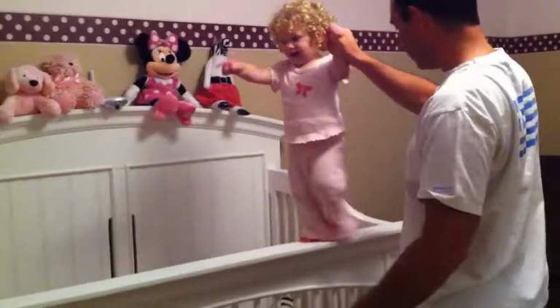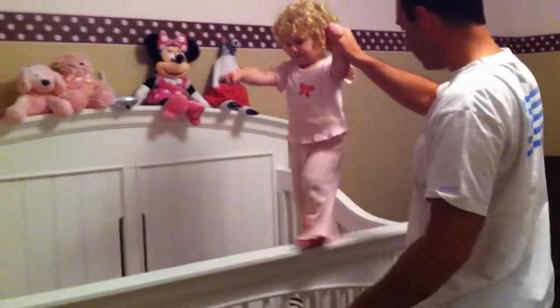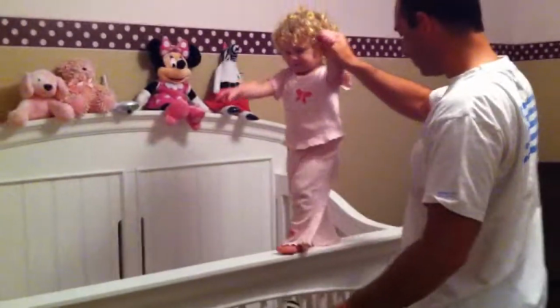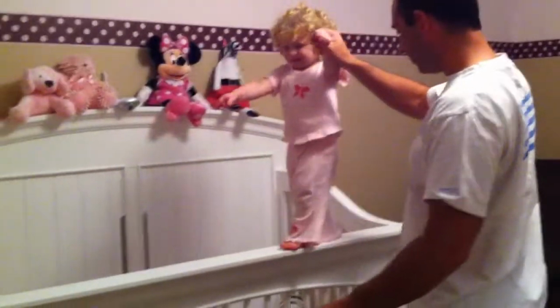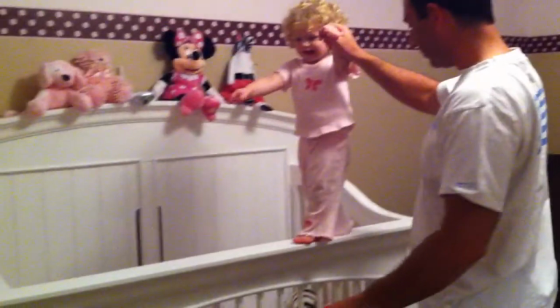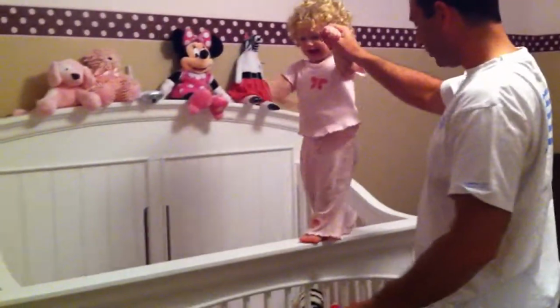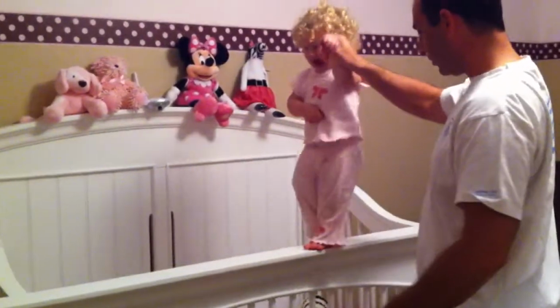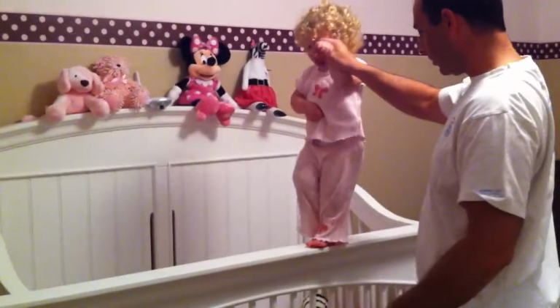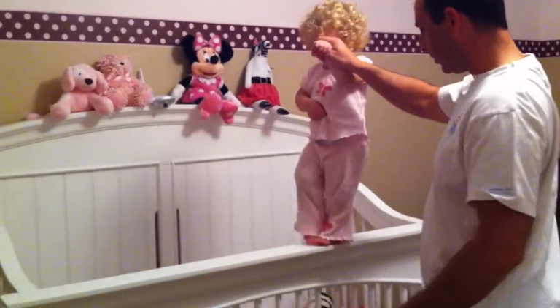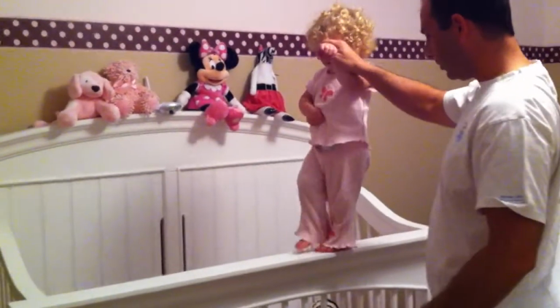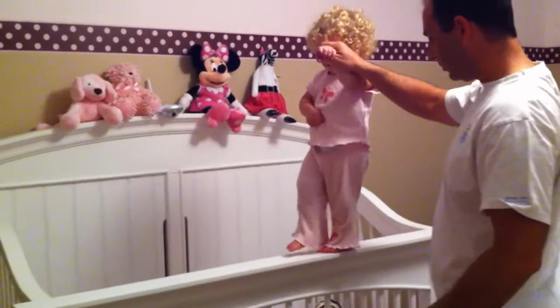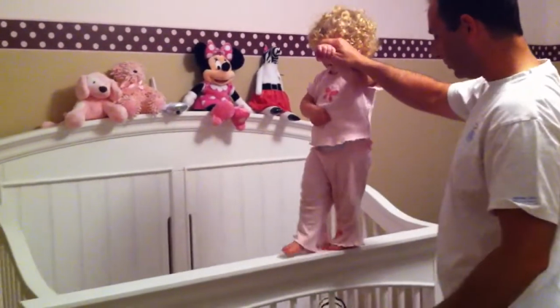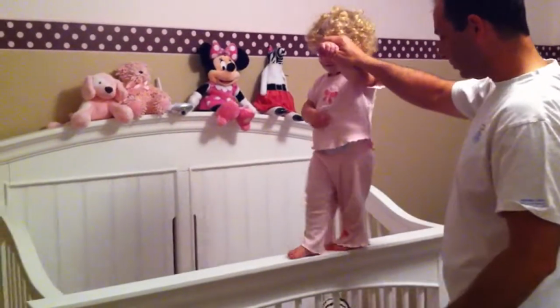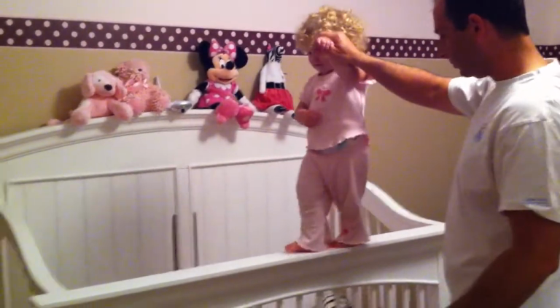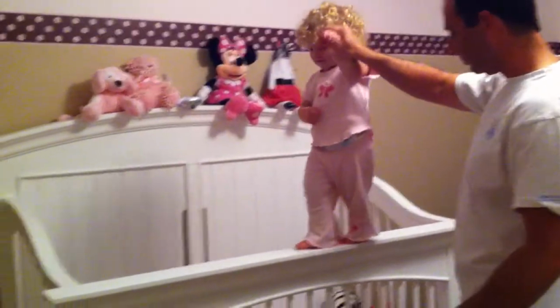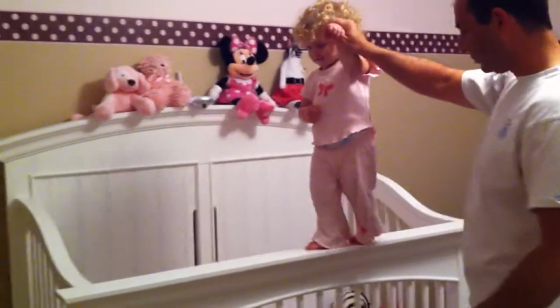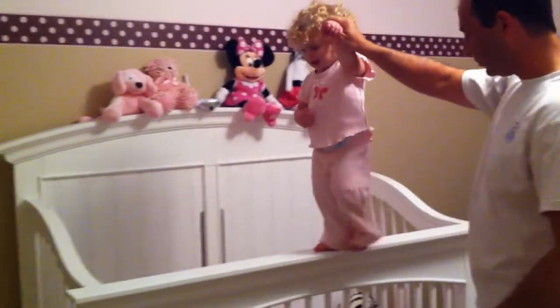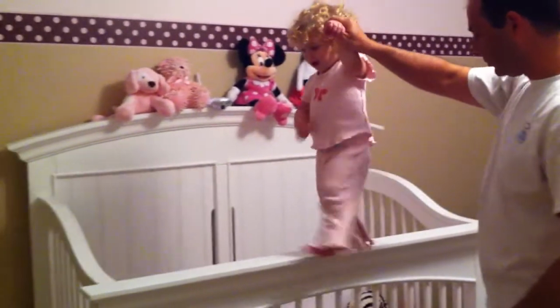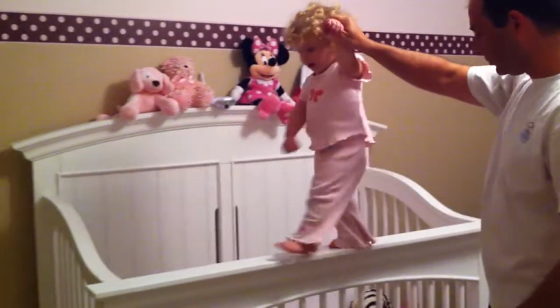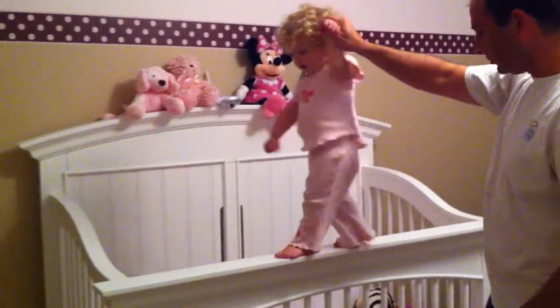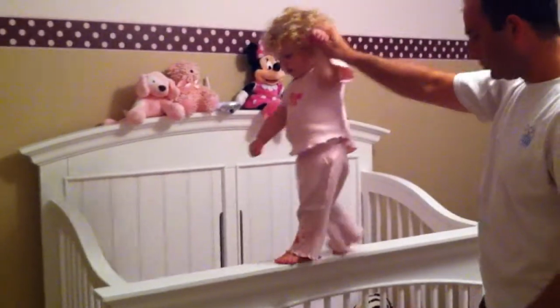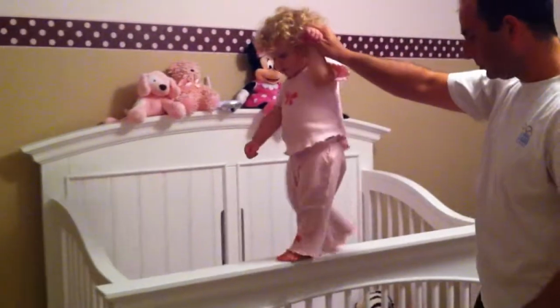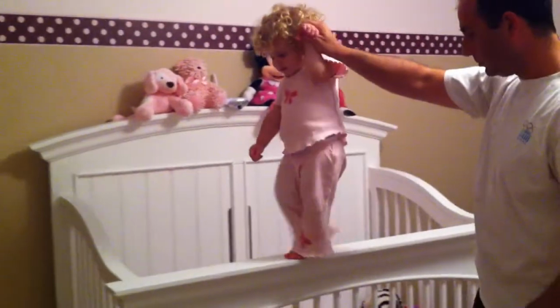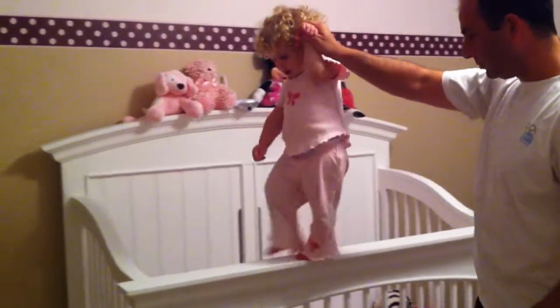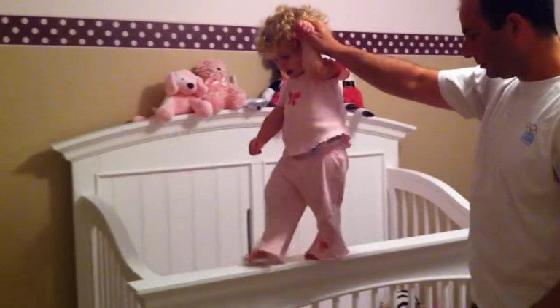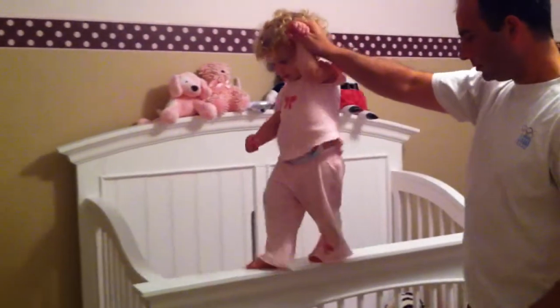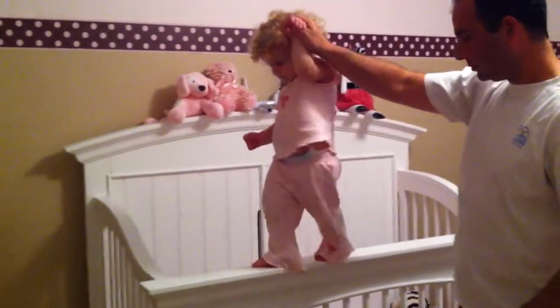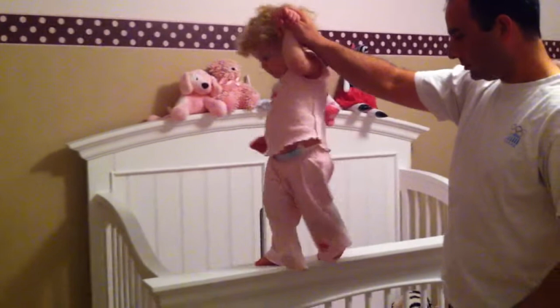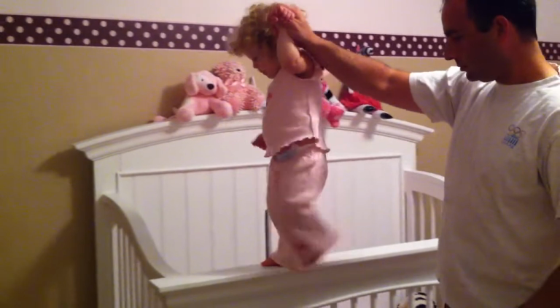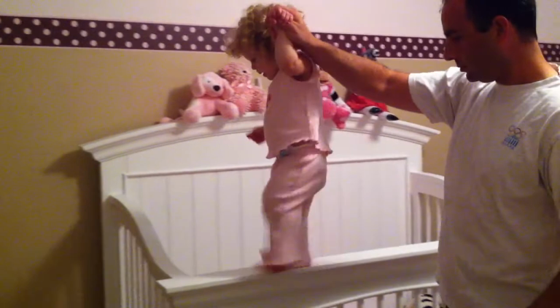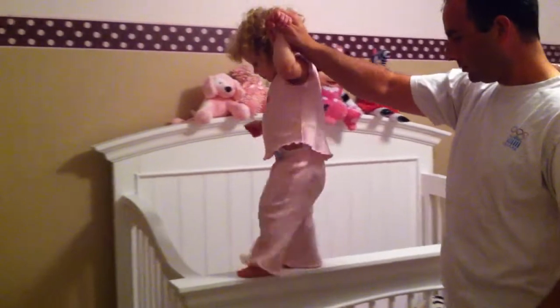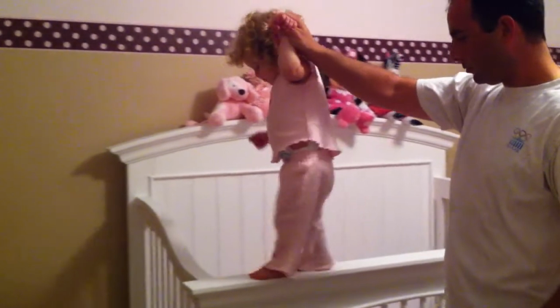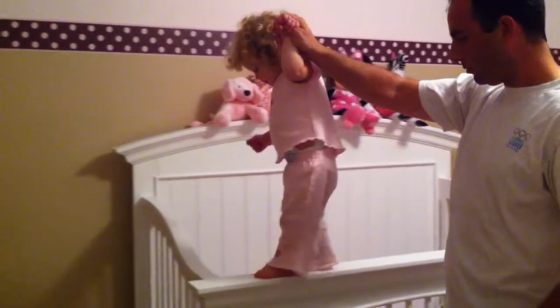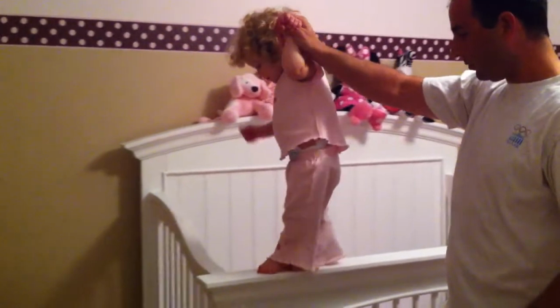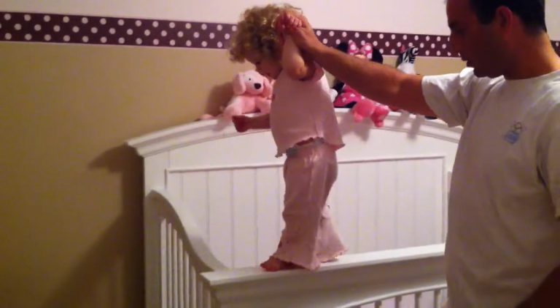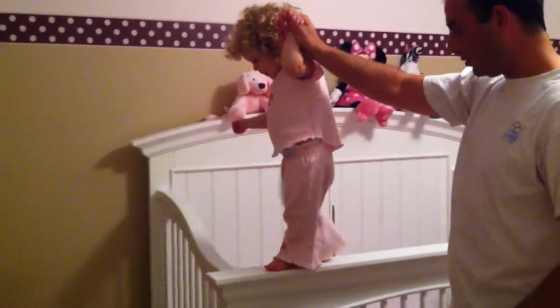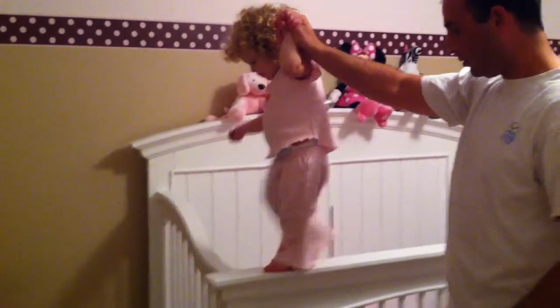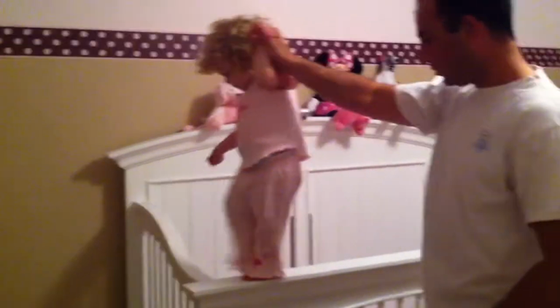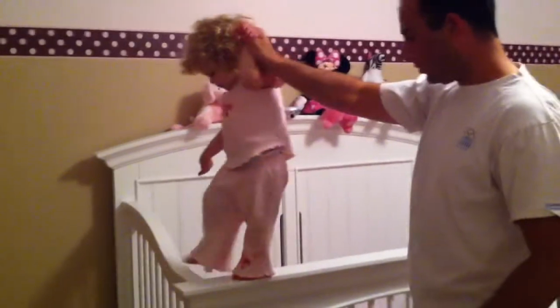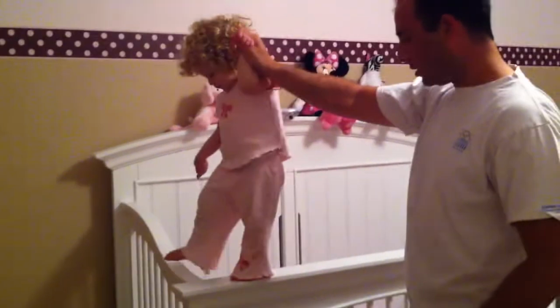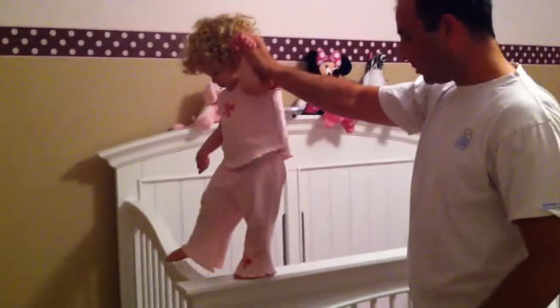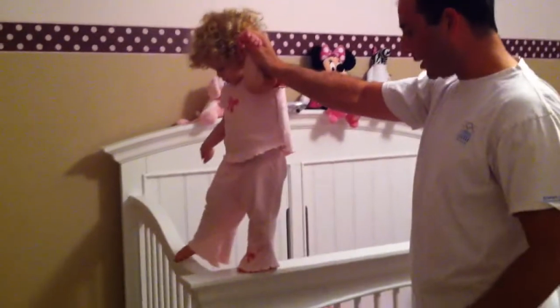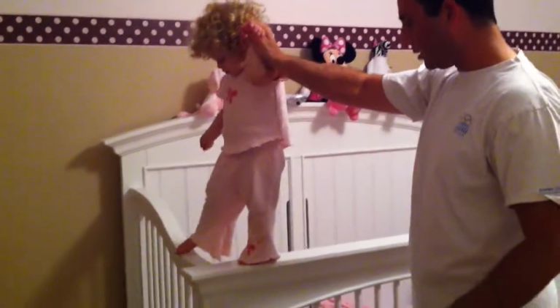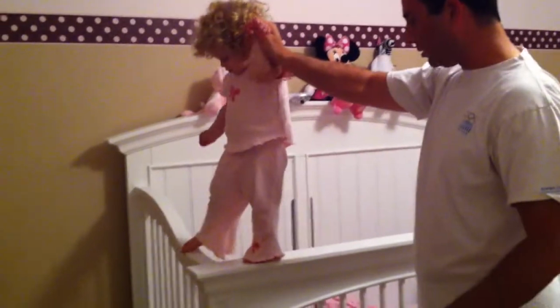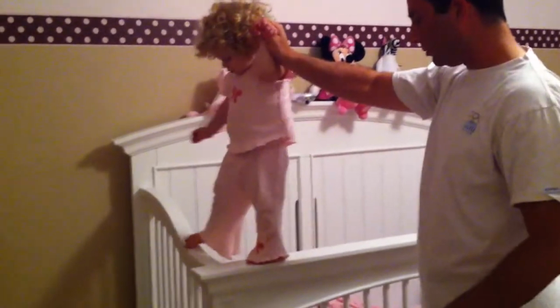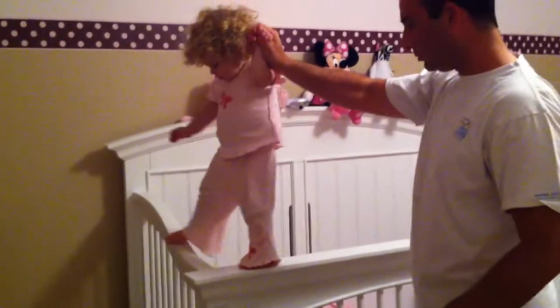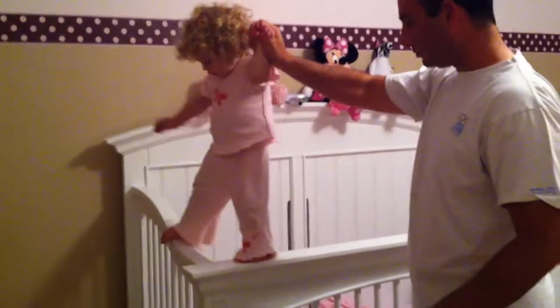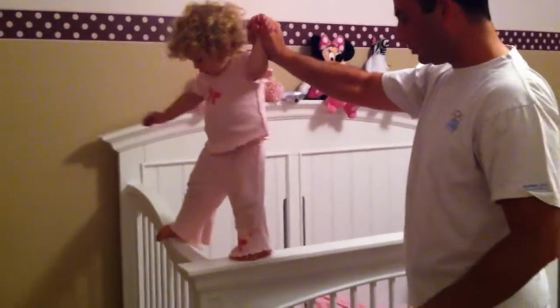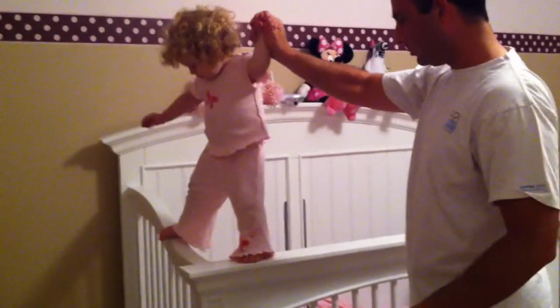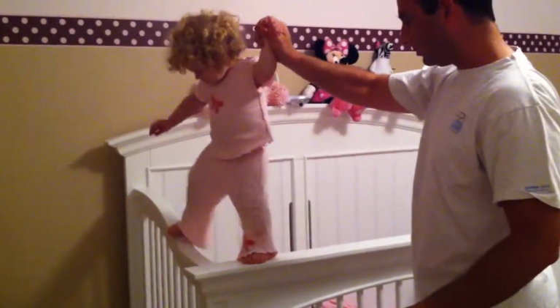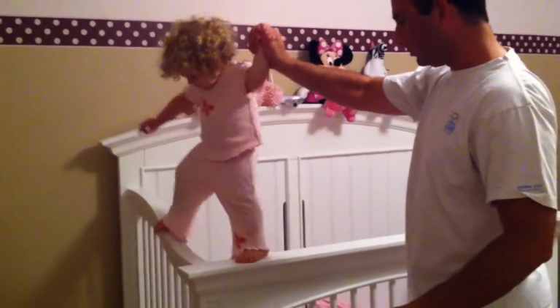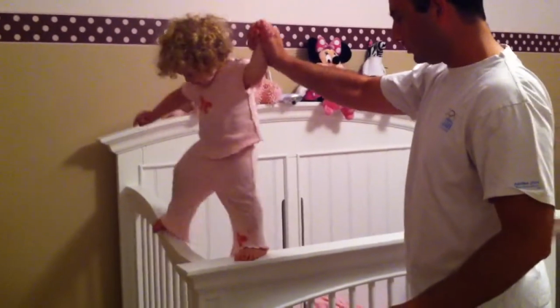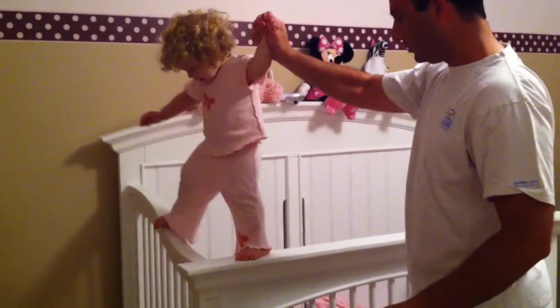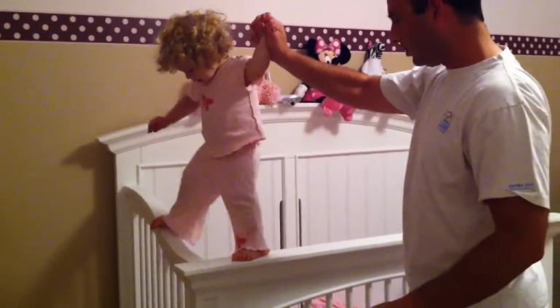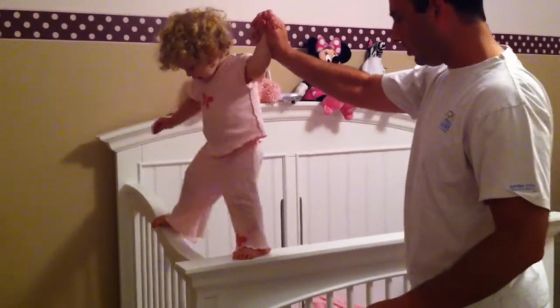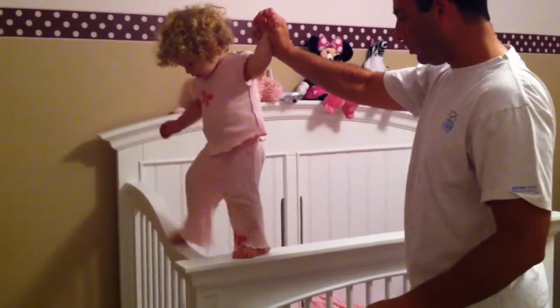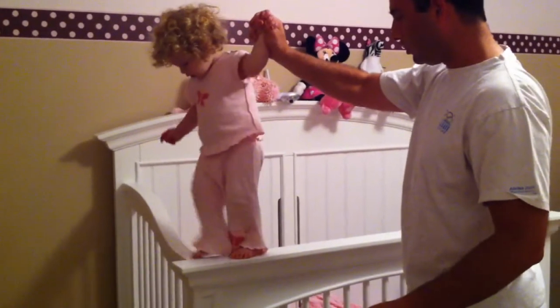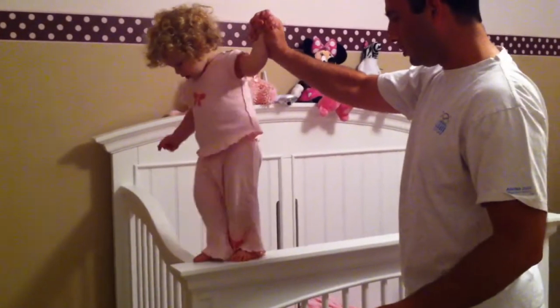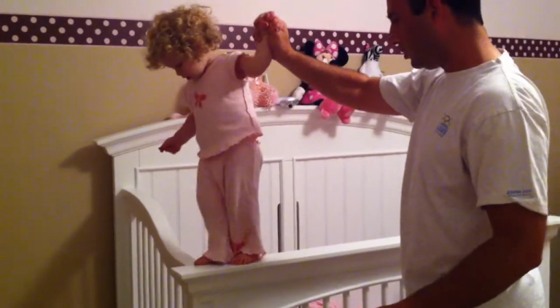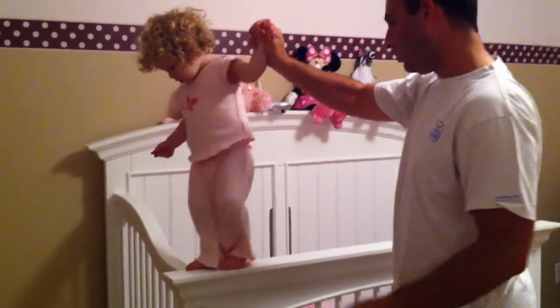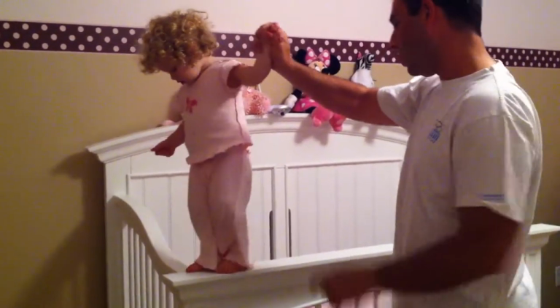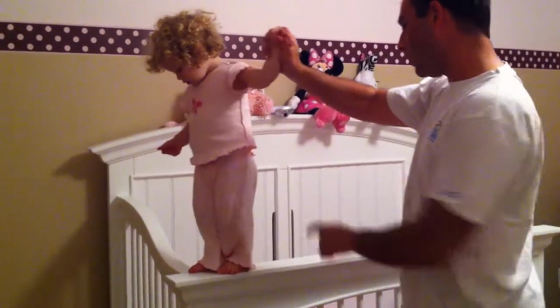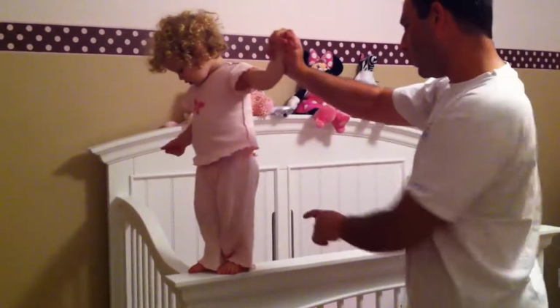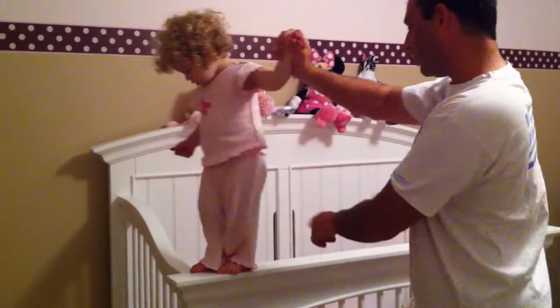Up here. Up, down, walk, walk. You want to walk back? Up there. Walk back.